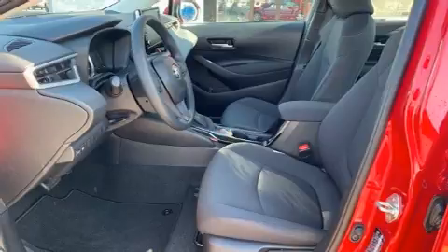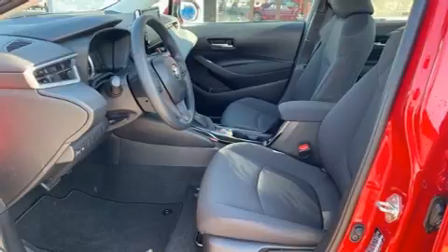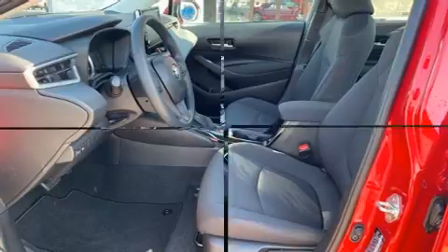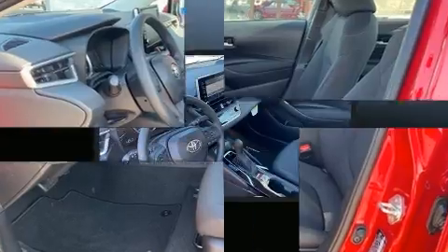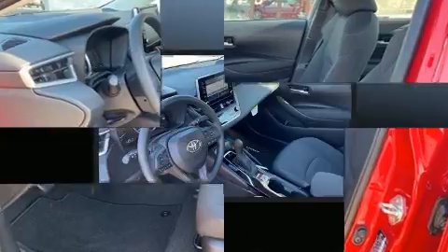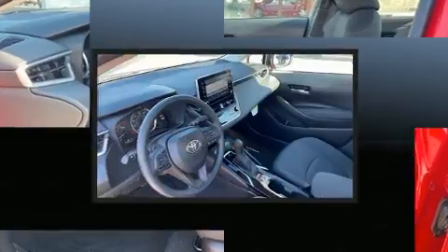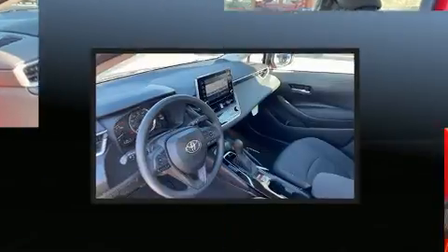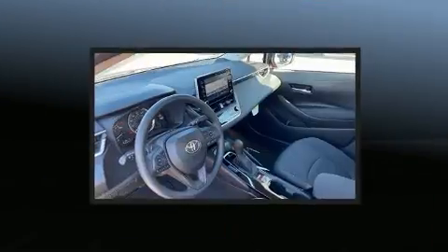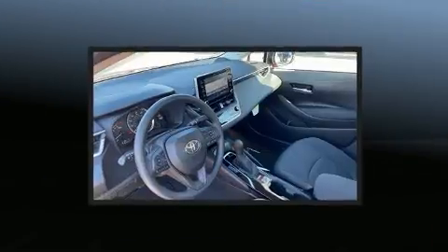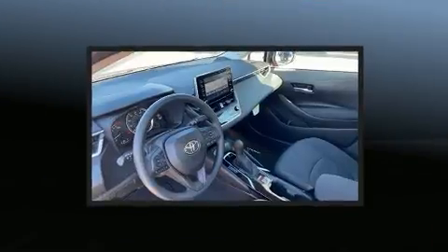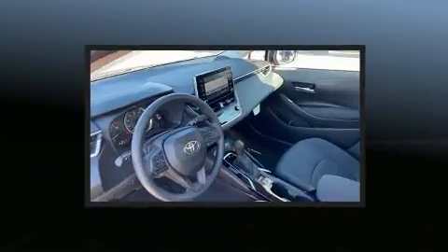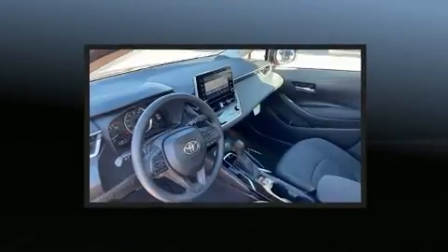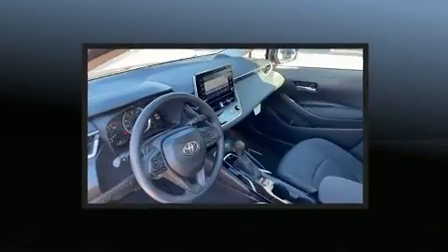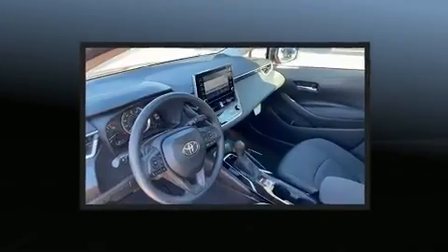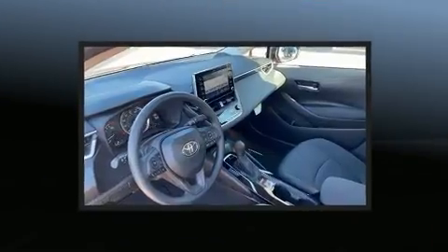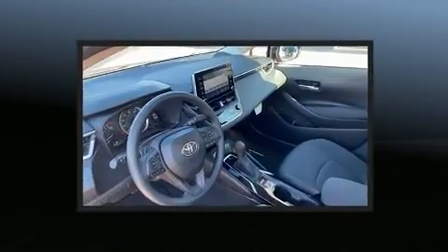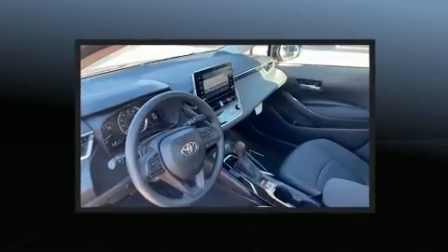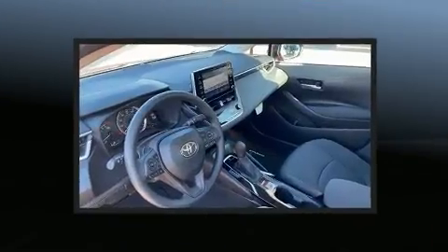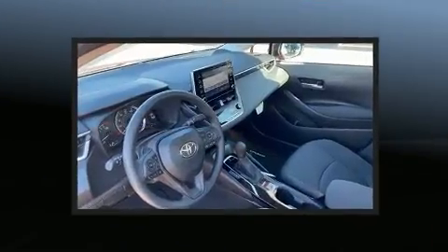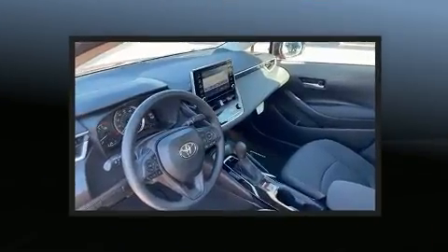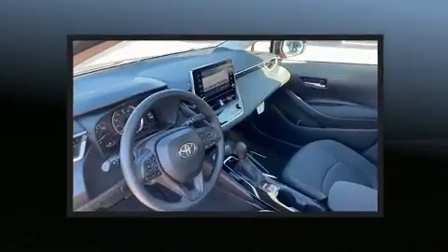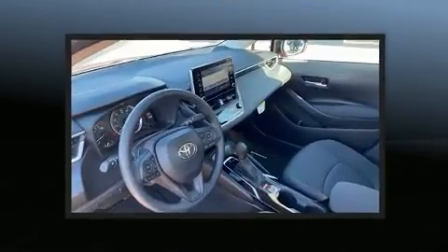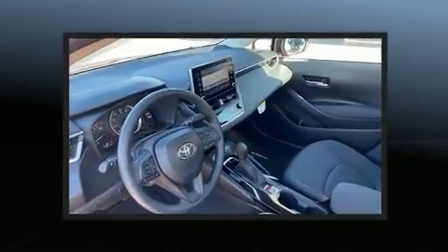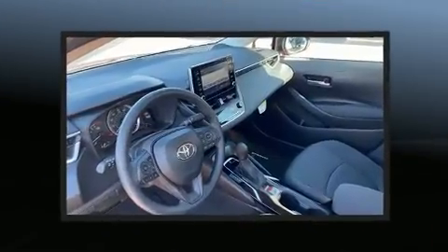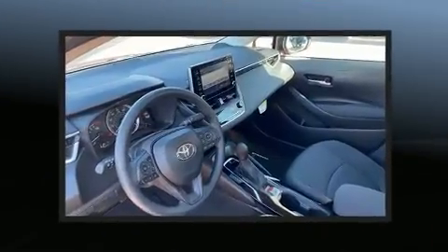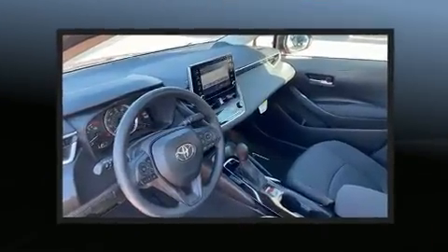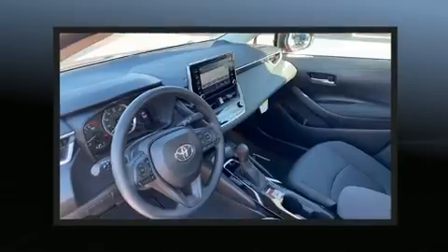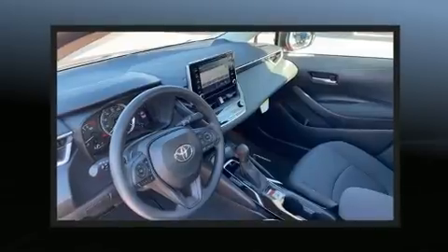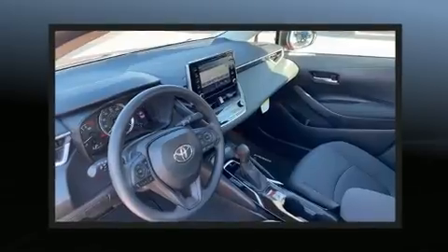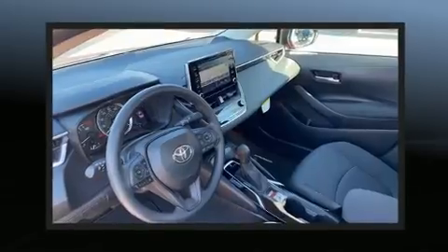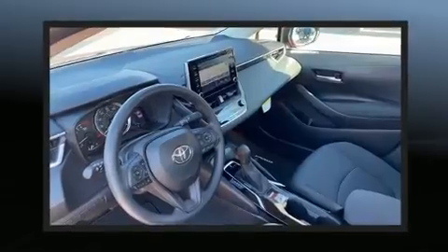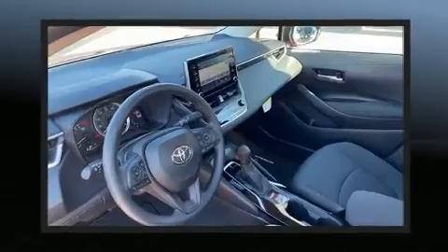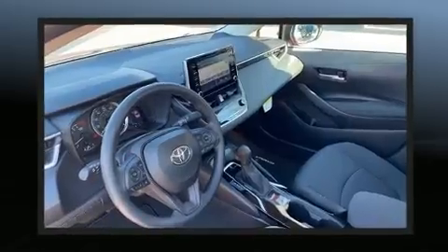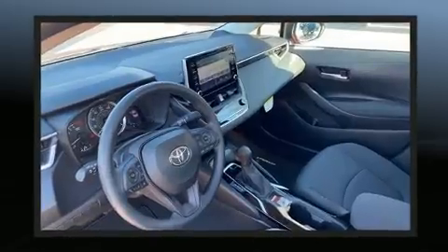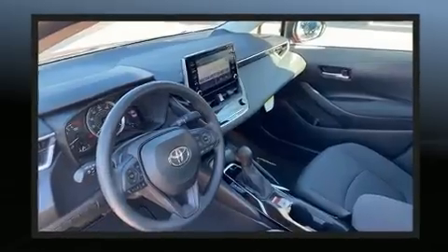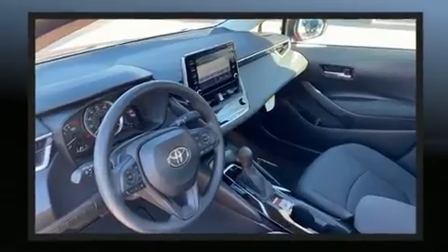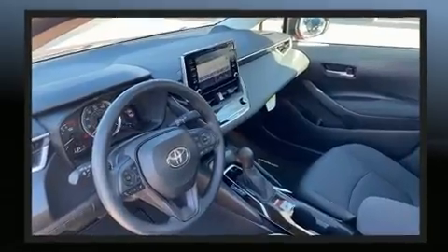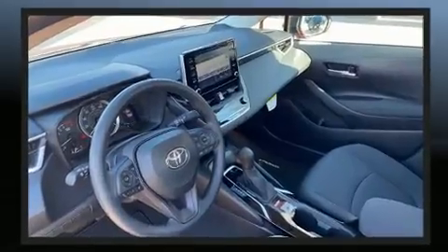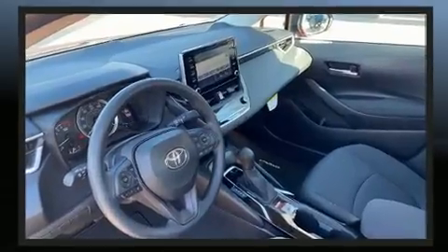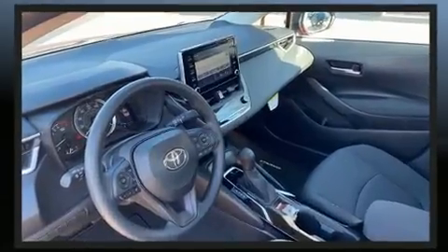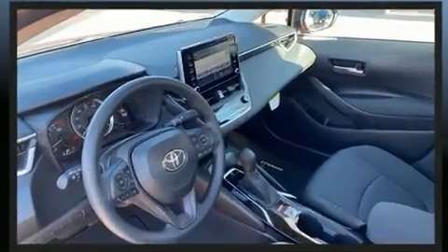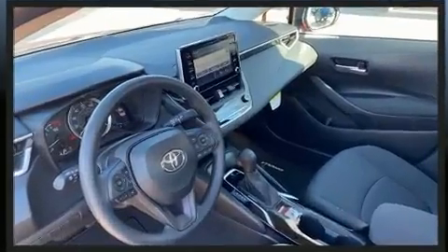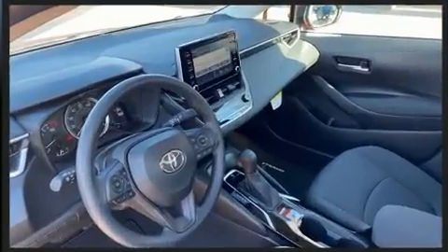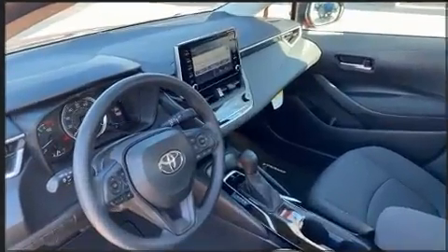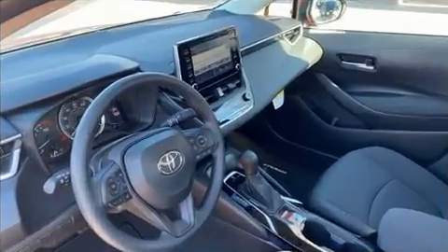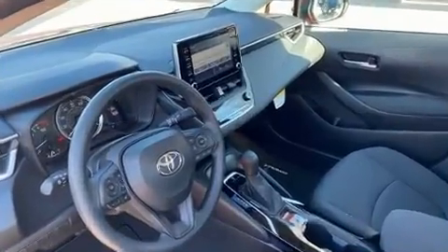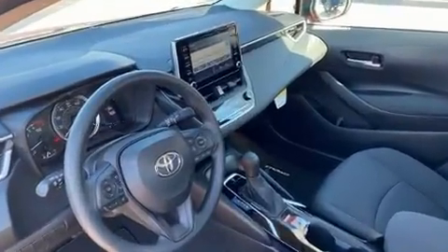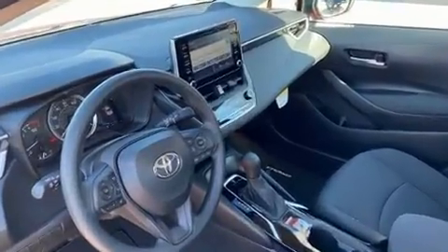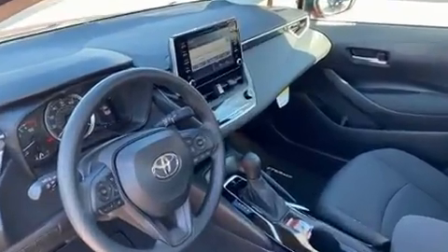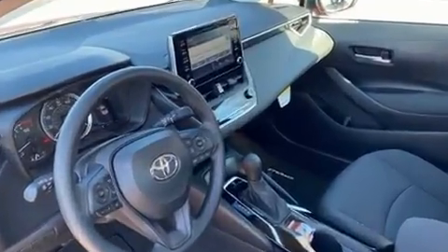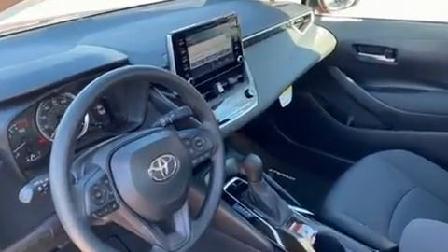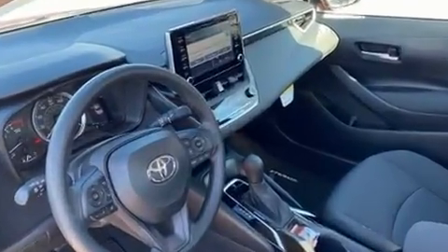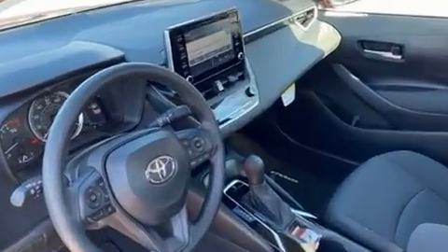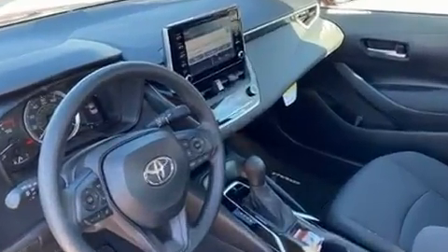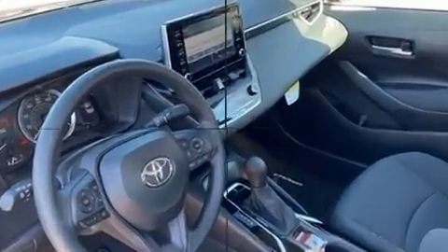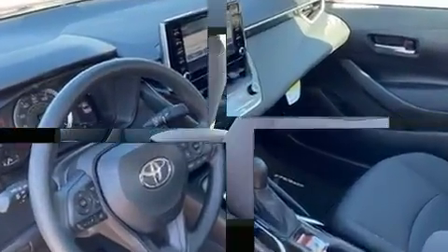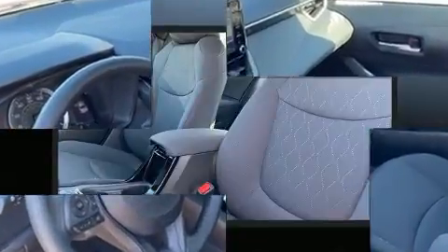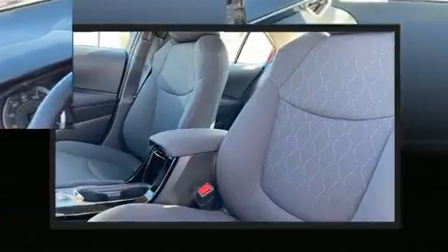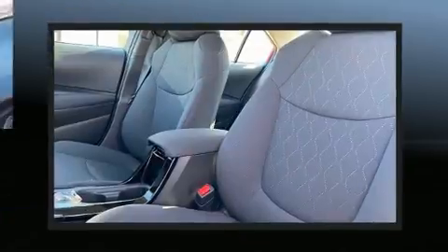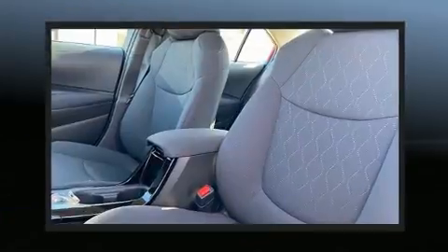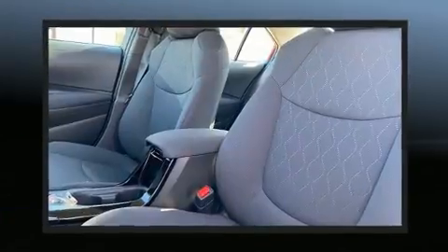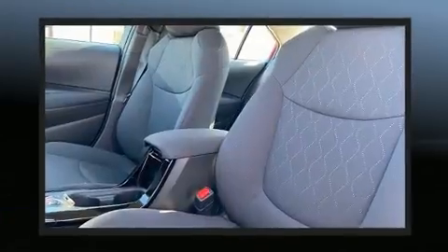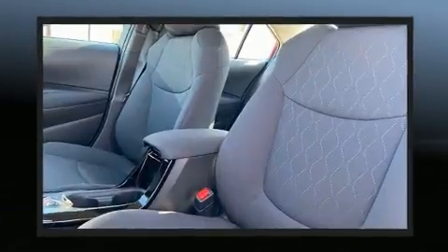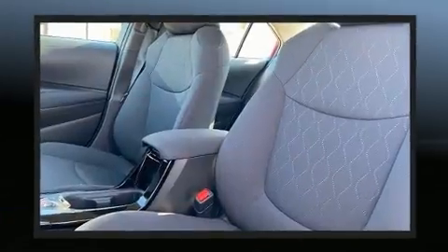Additional features include an outside temperature display, lane departure warning, remote keyless entry, and one-touch window functionality.